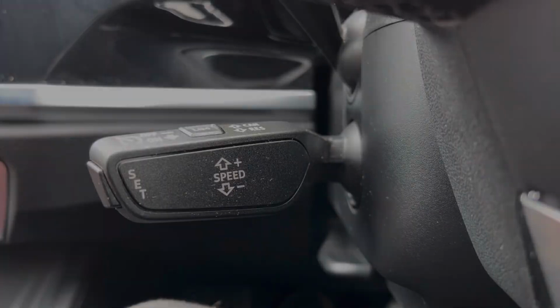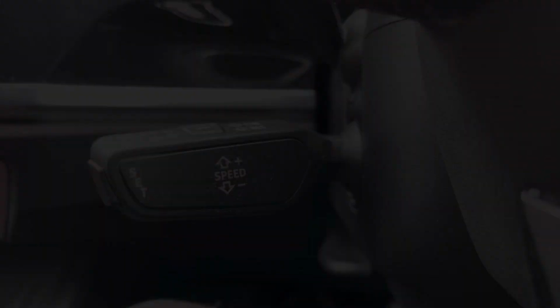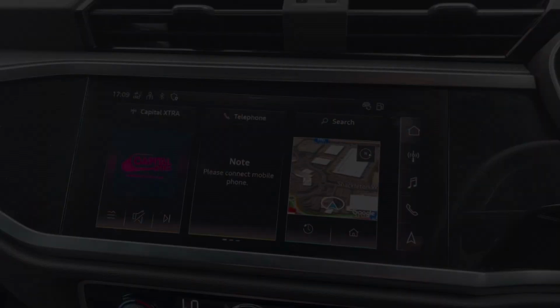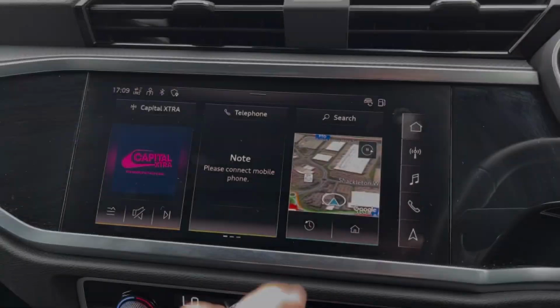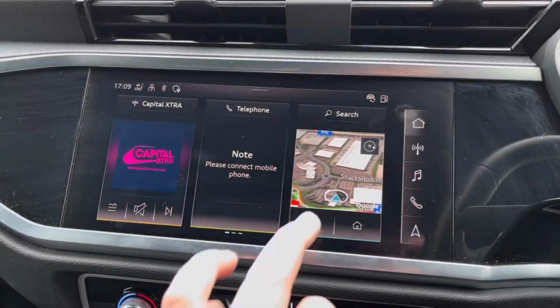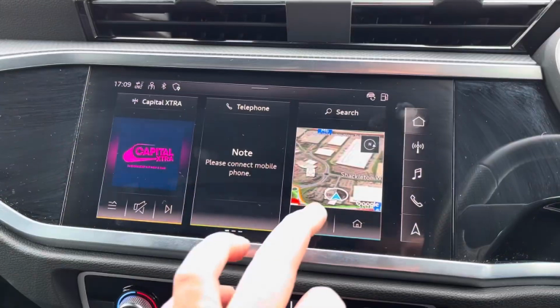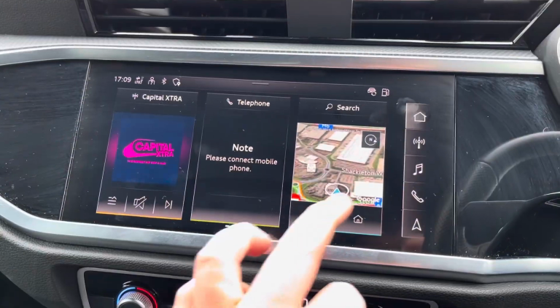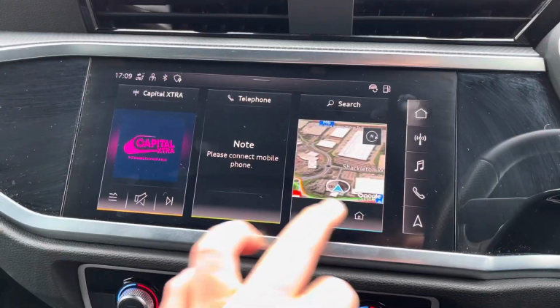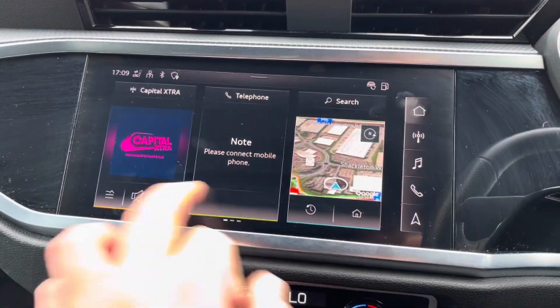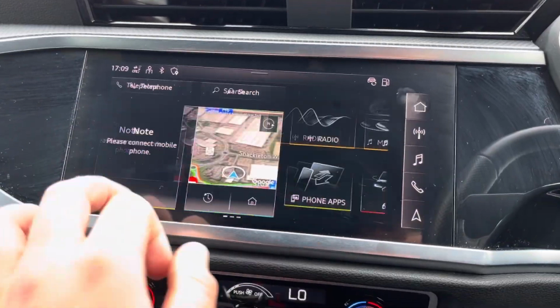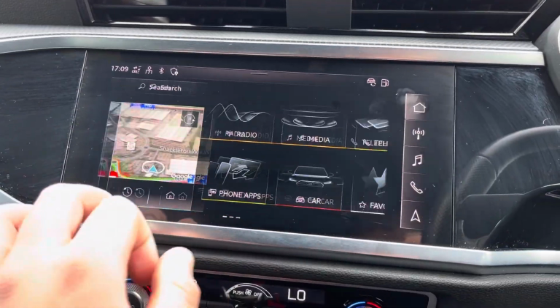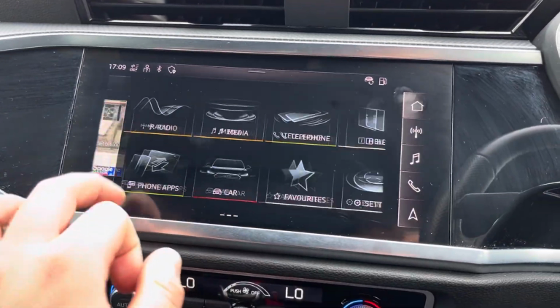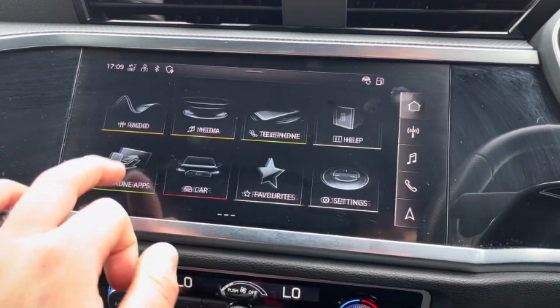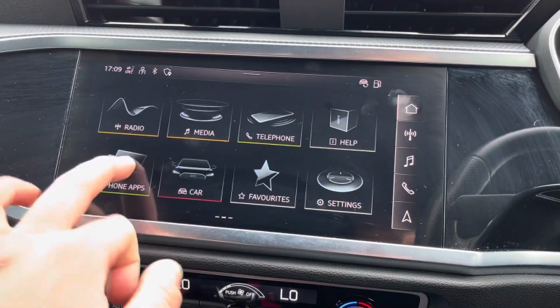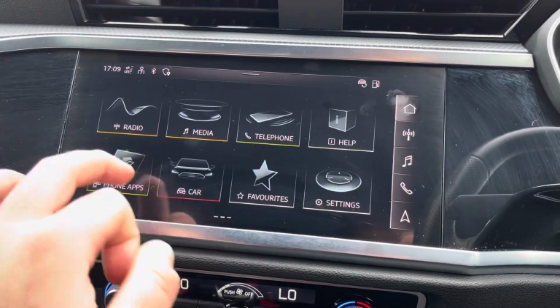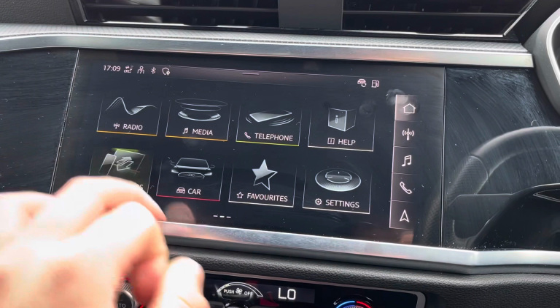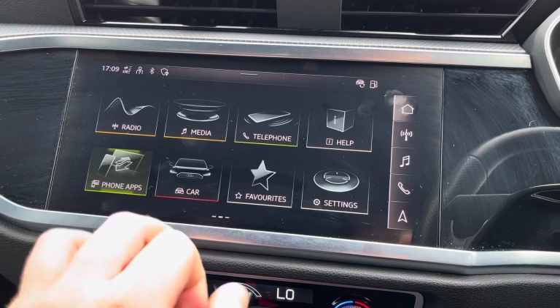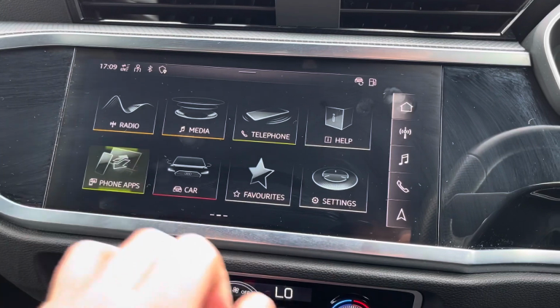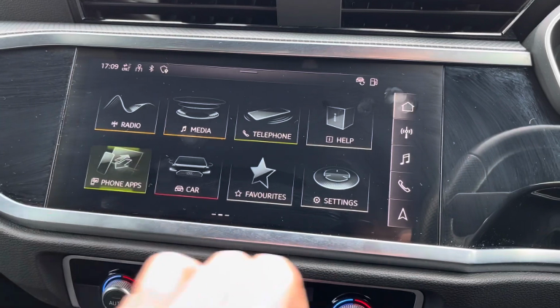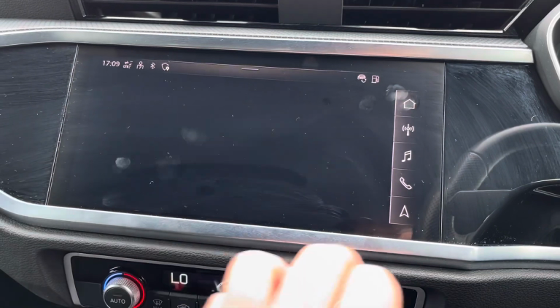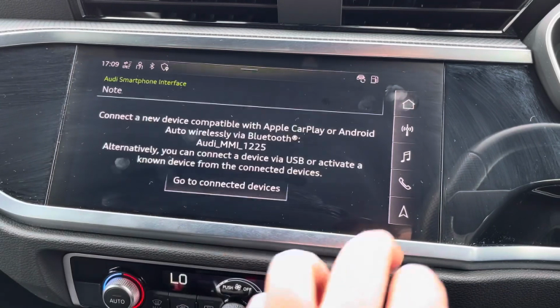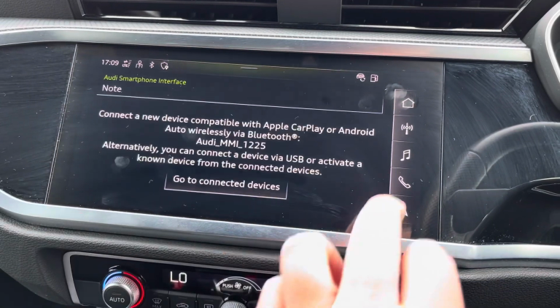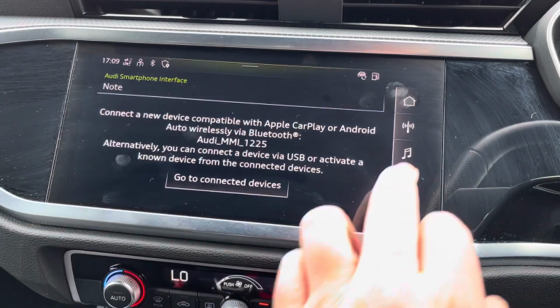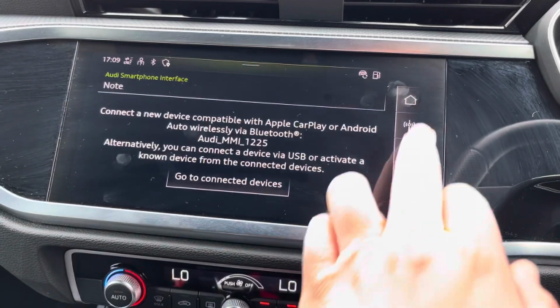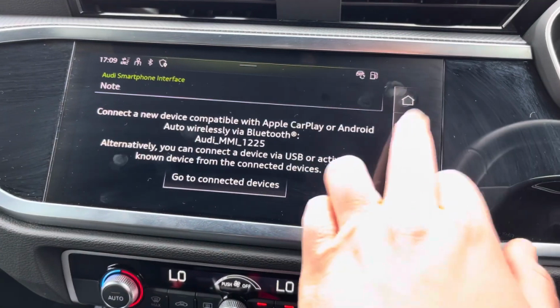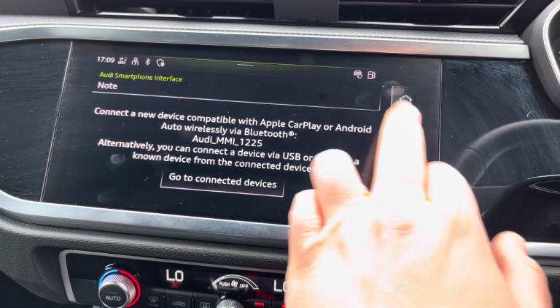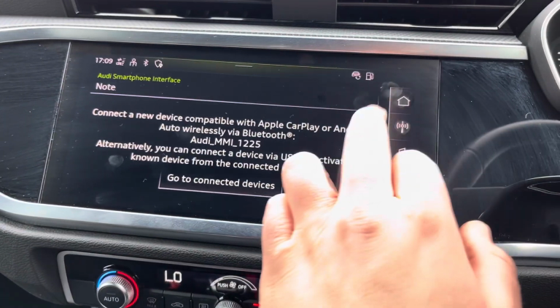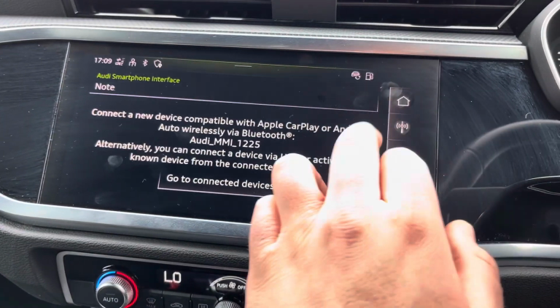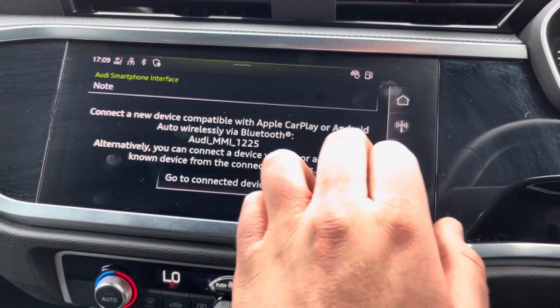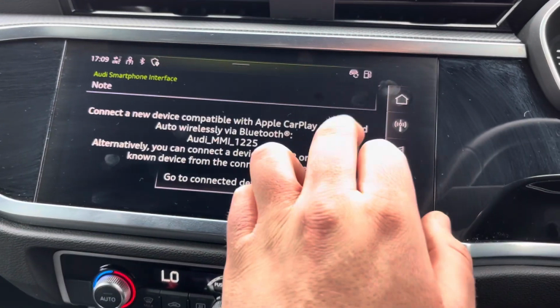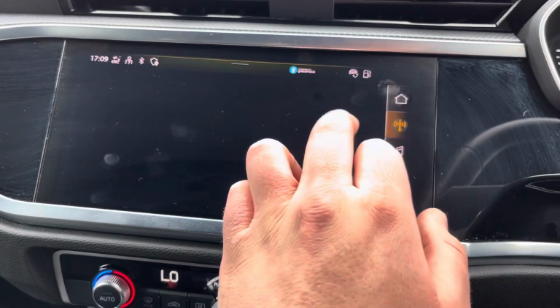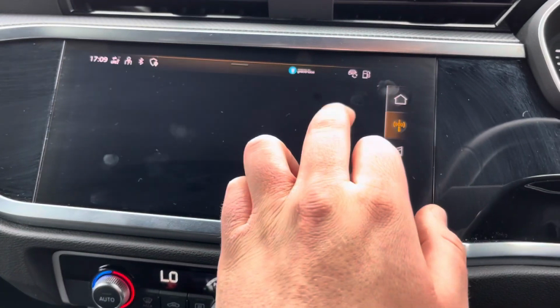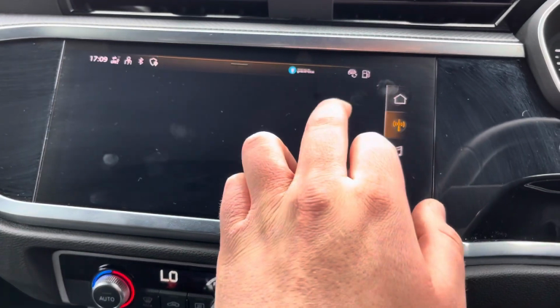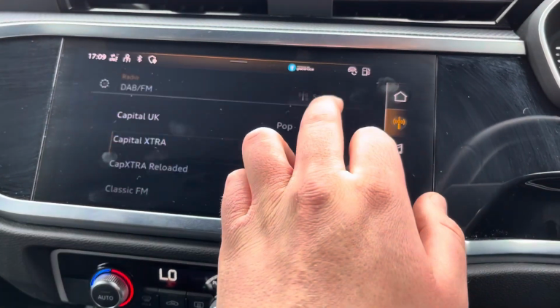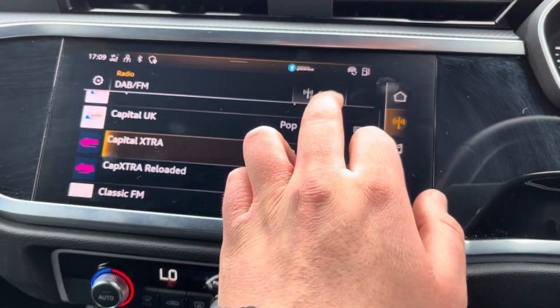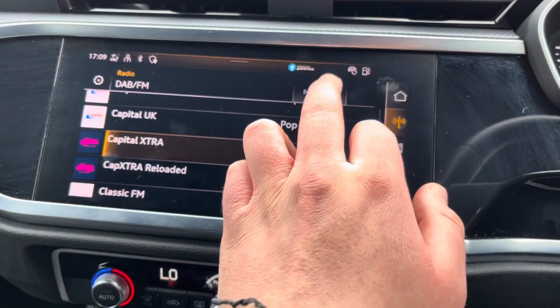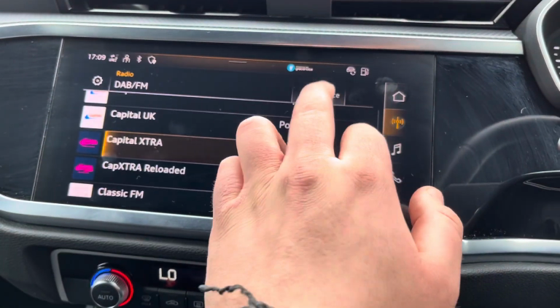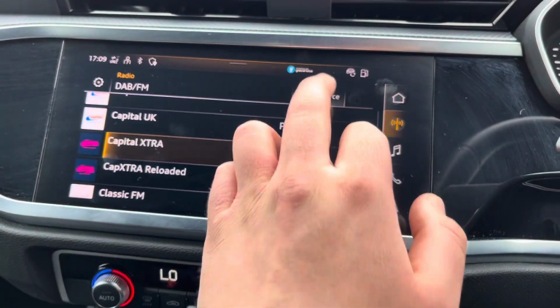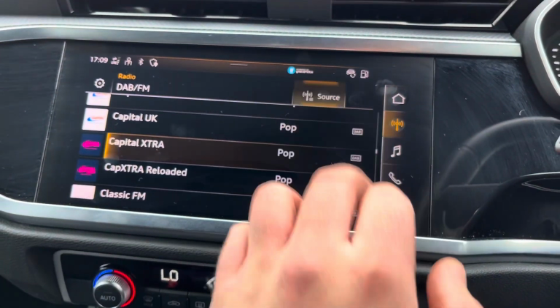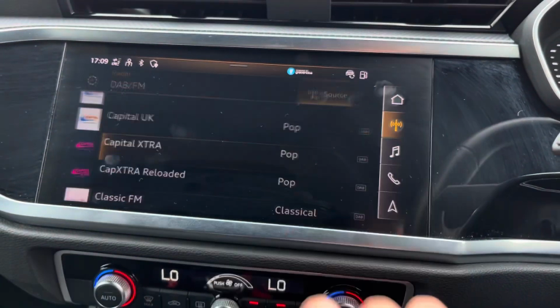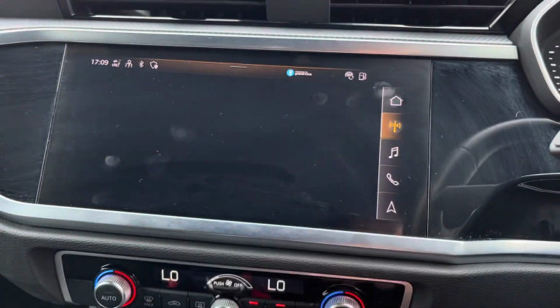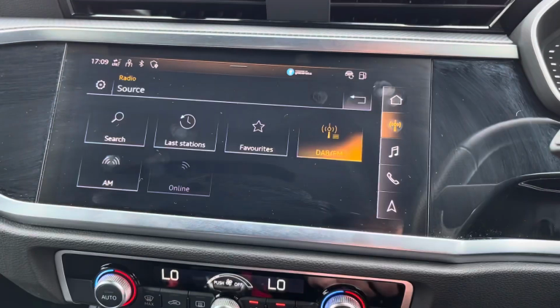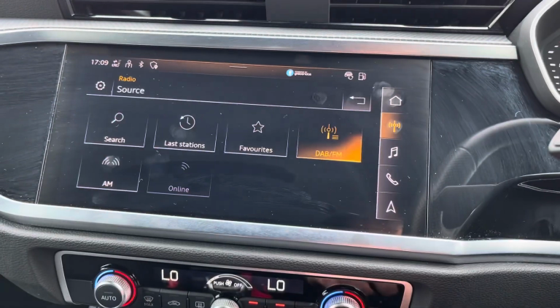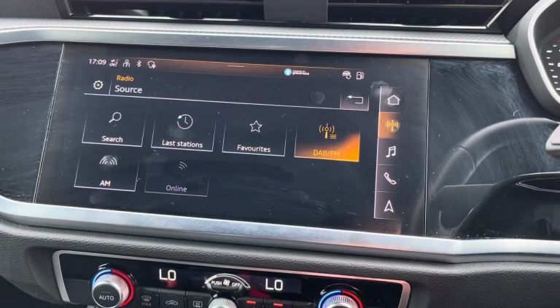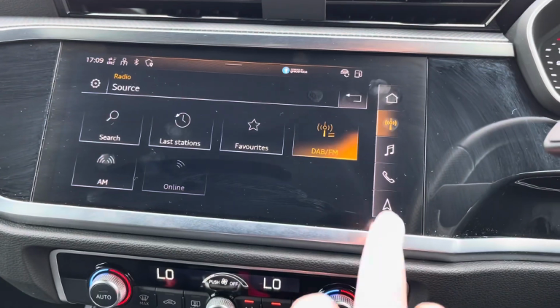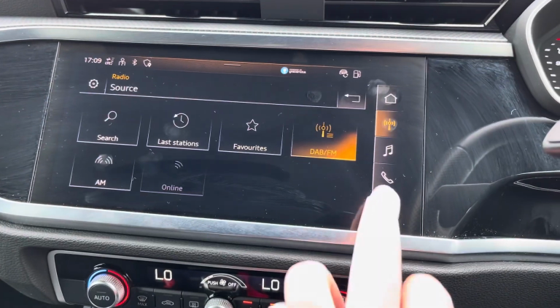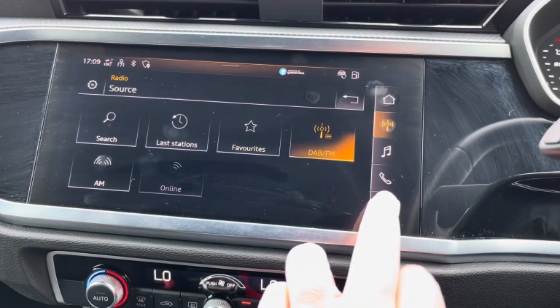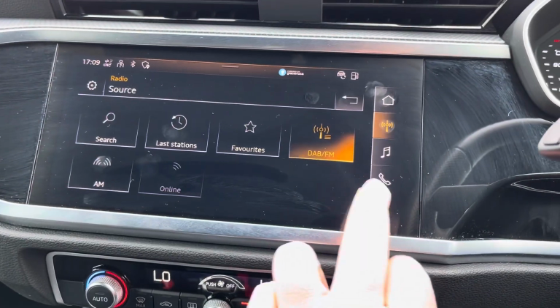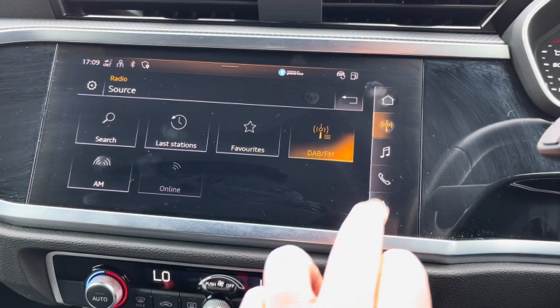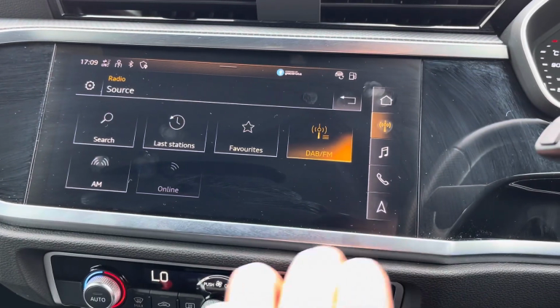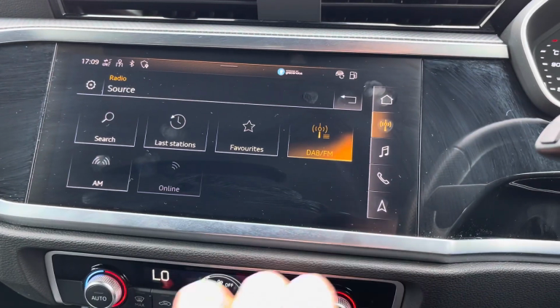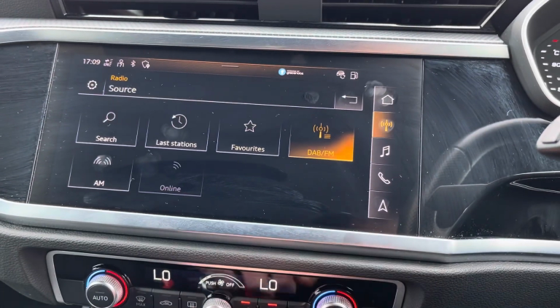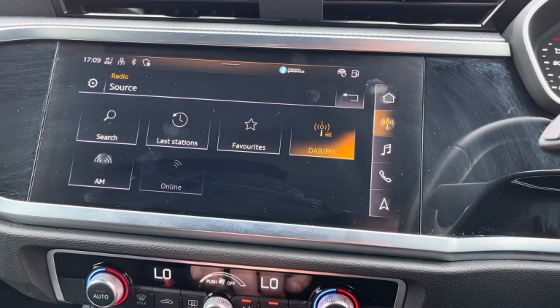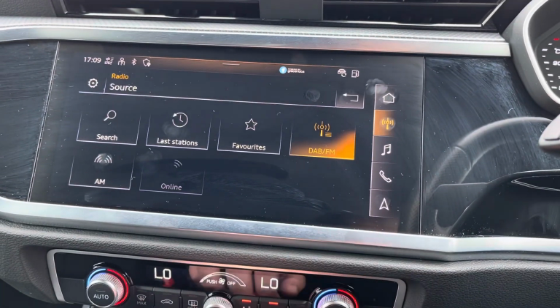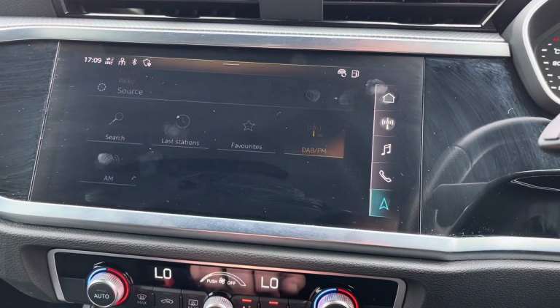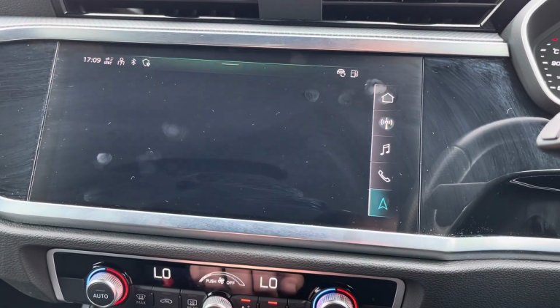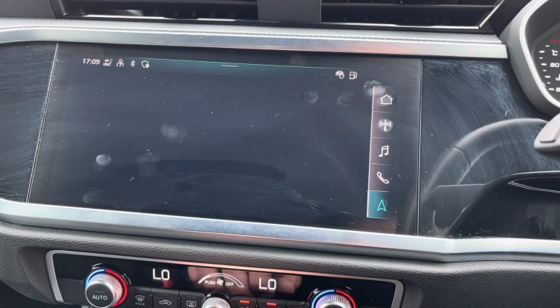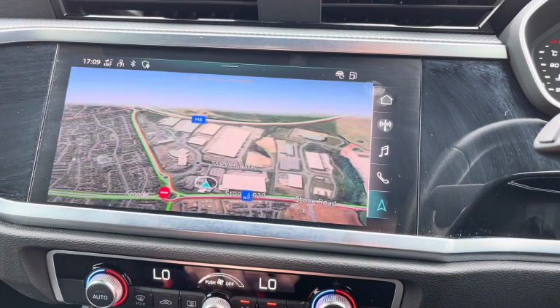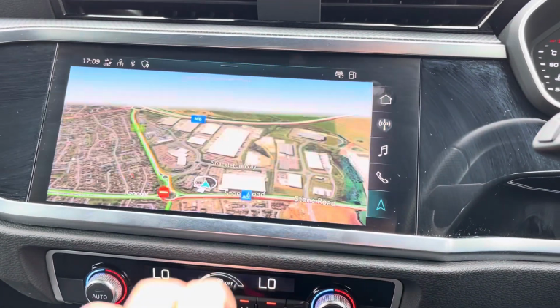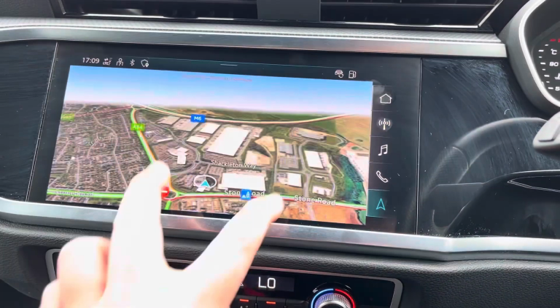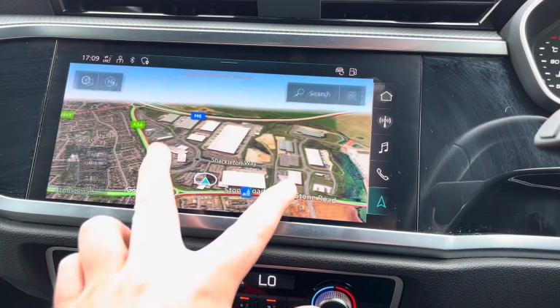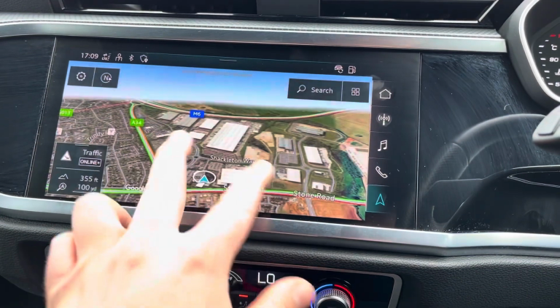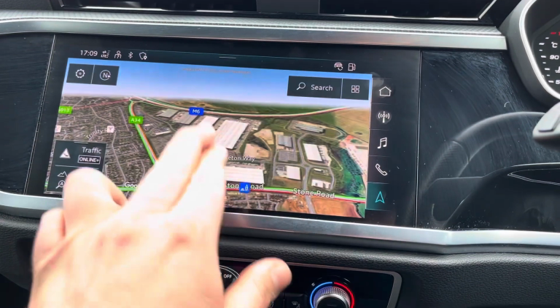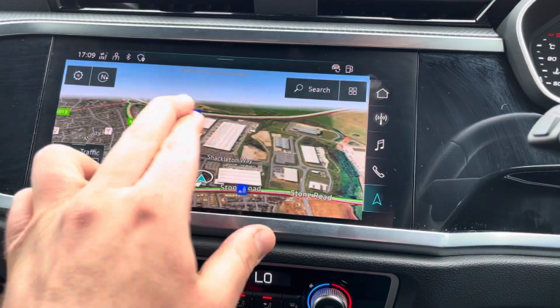From the central touch screen display you can access Apple CarPlay or Android Auto, DAB or FM radio stations, or simply navigation.